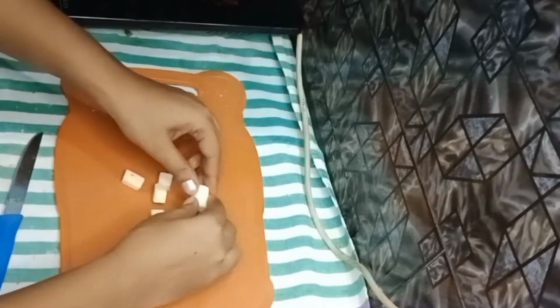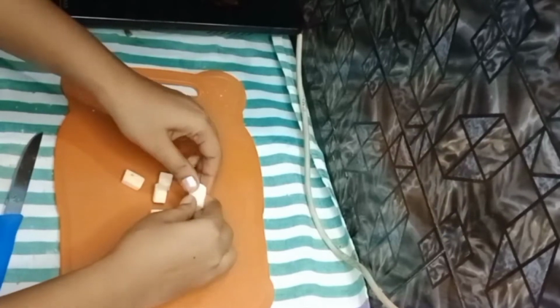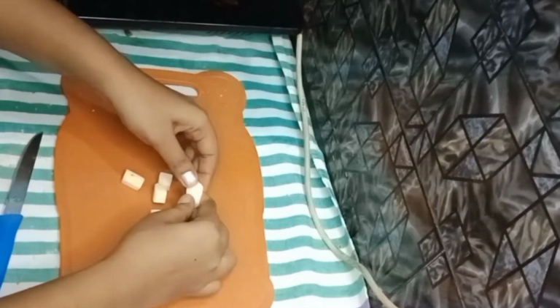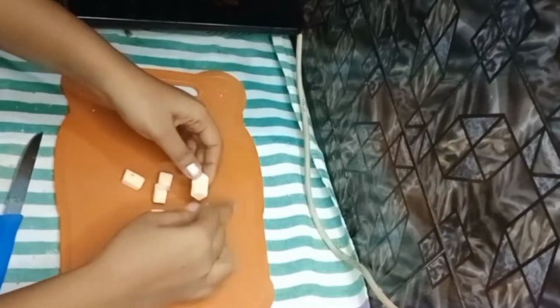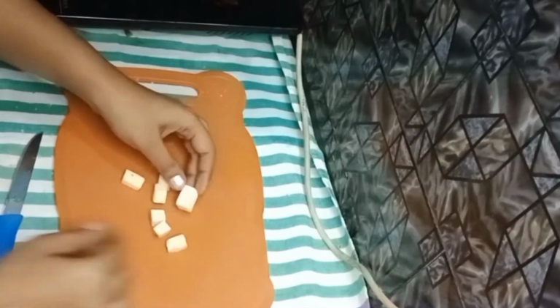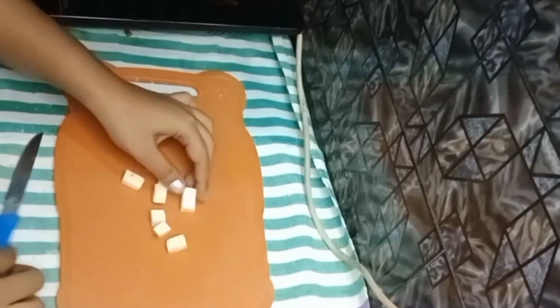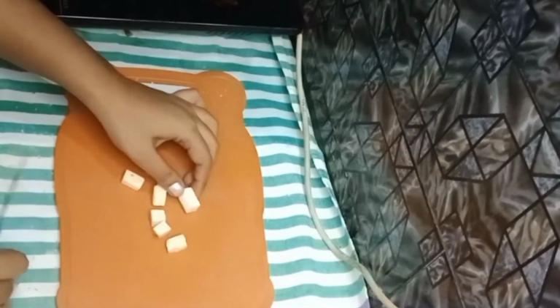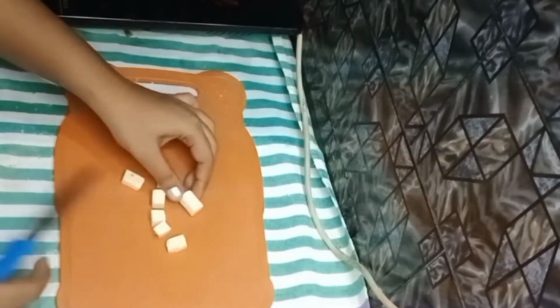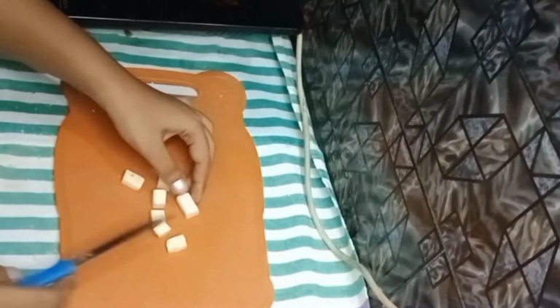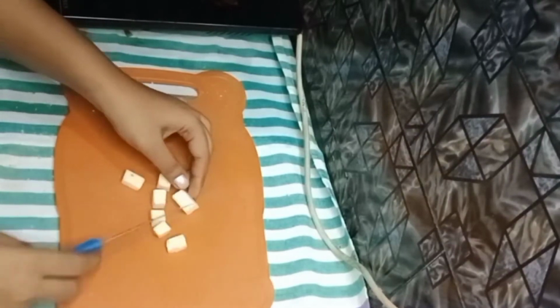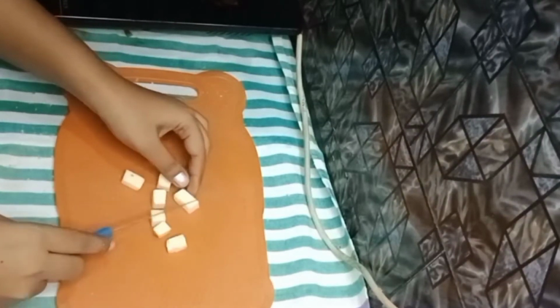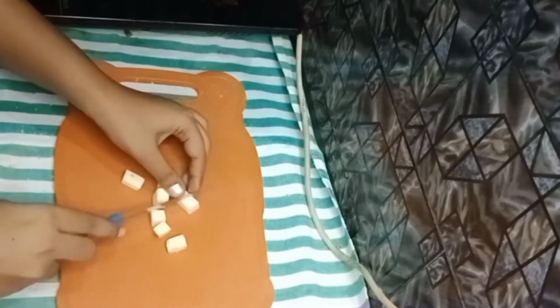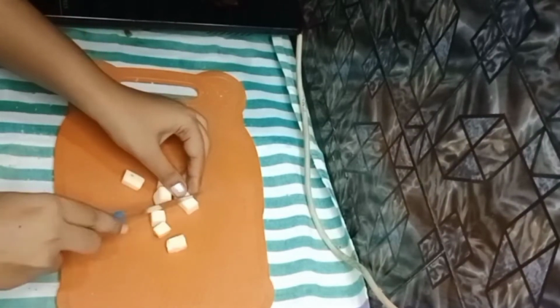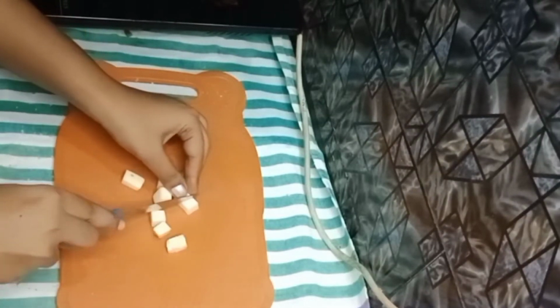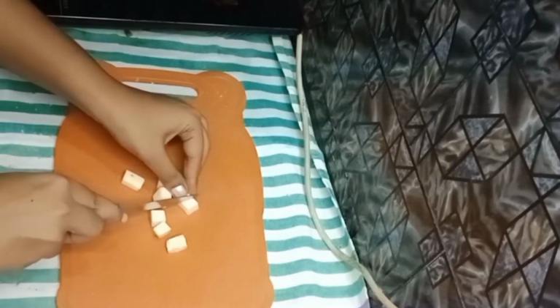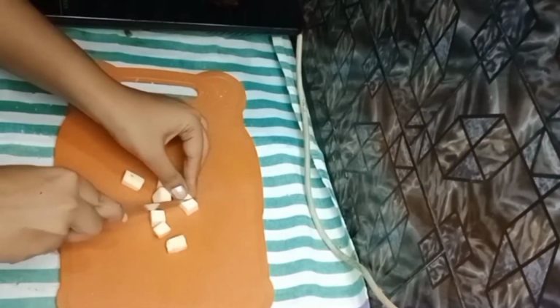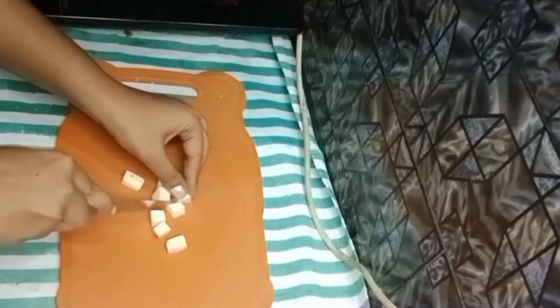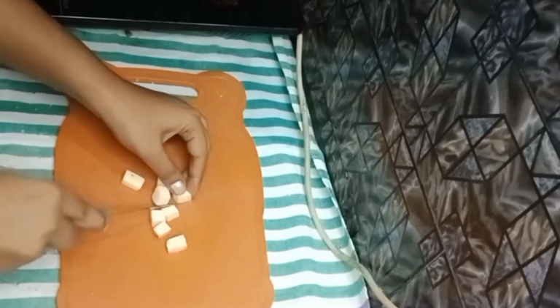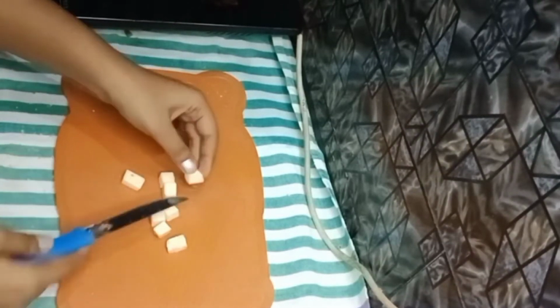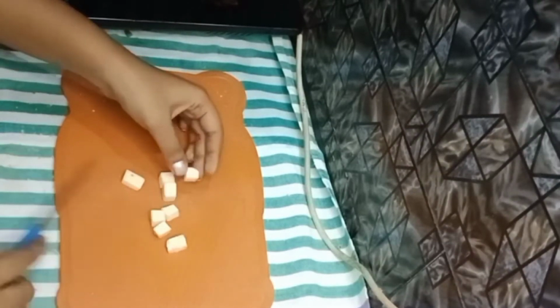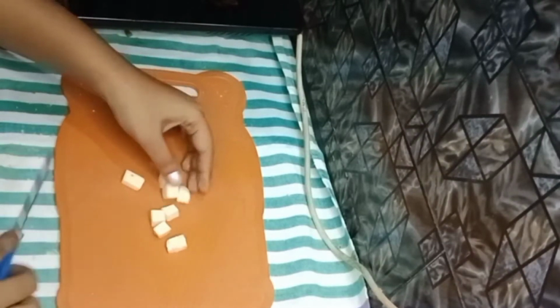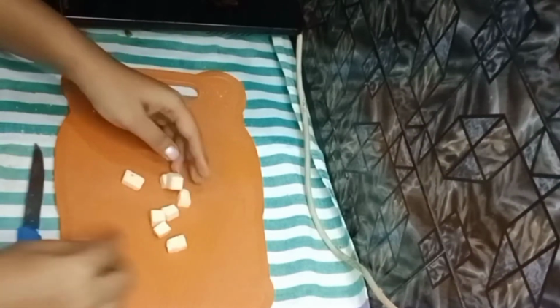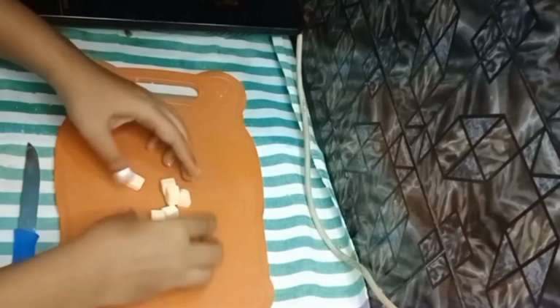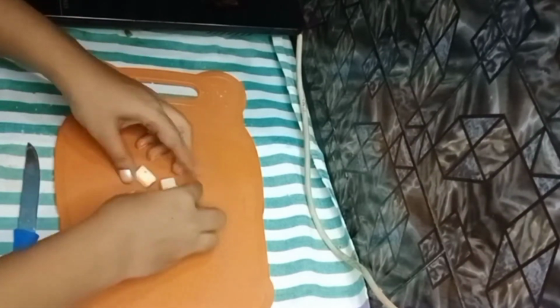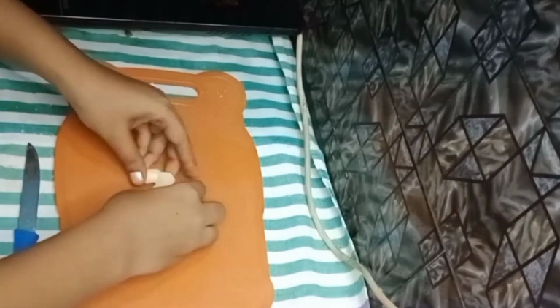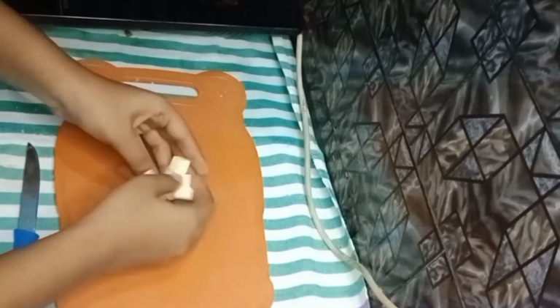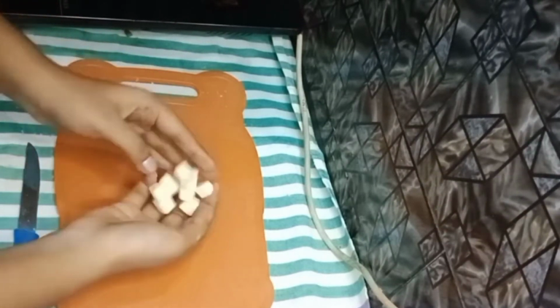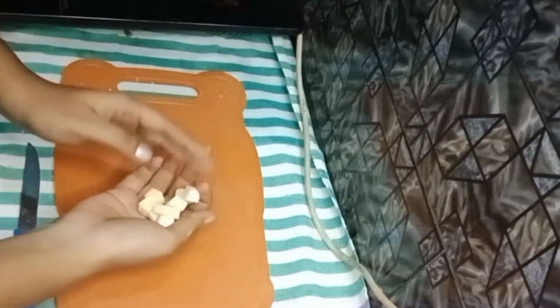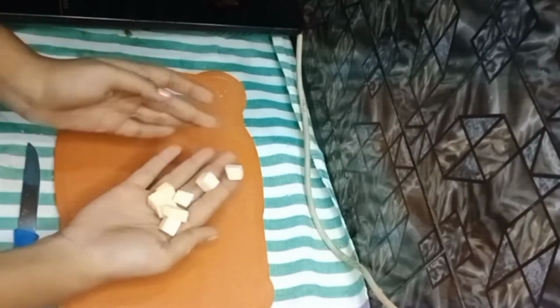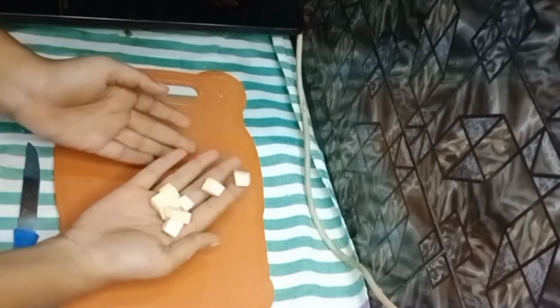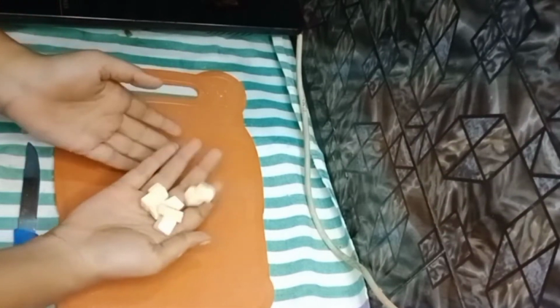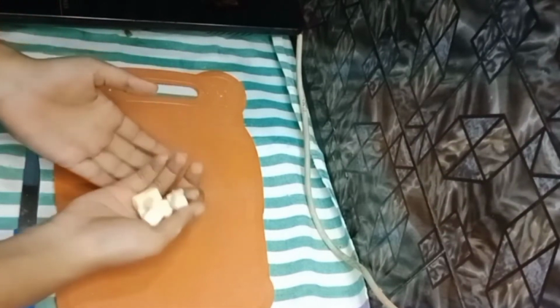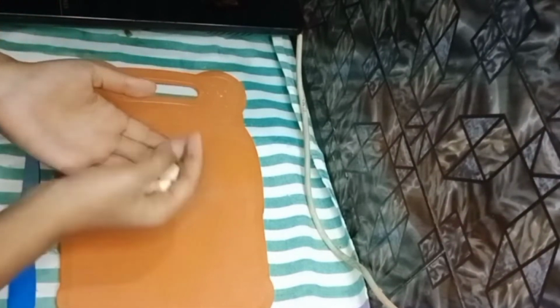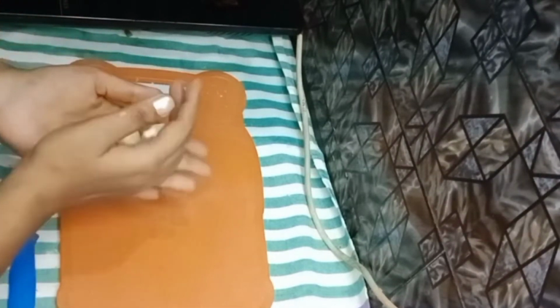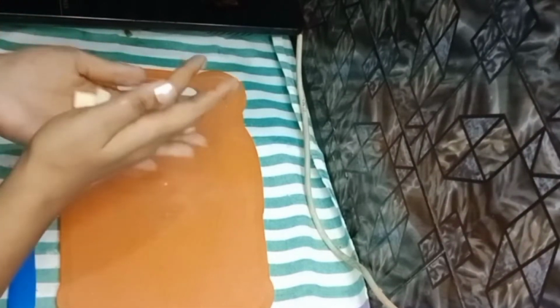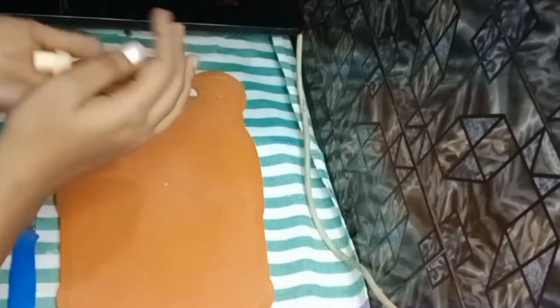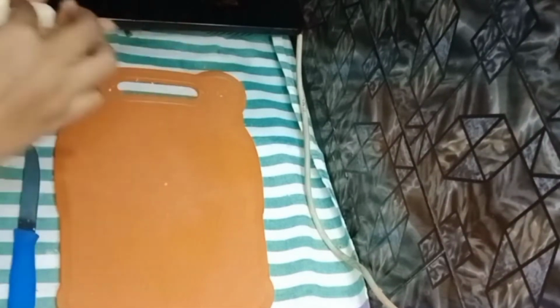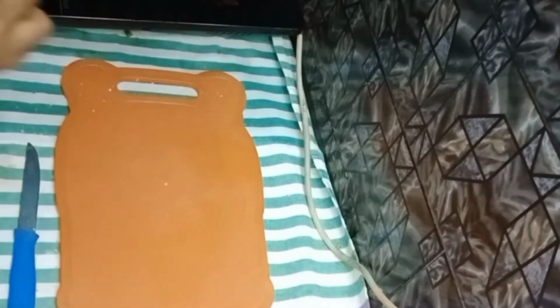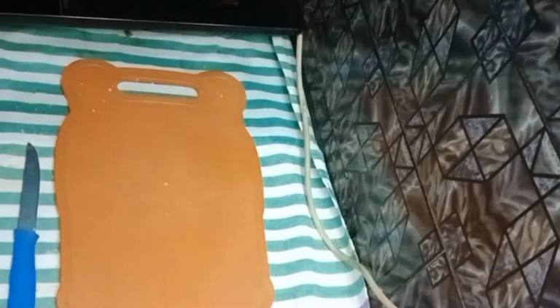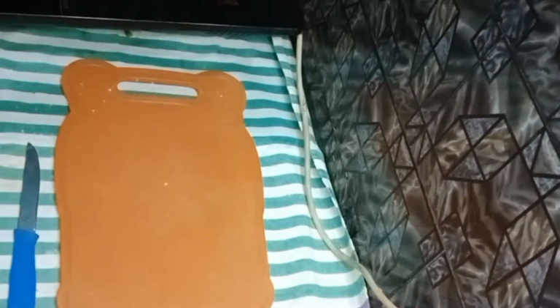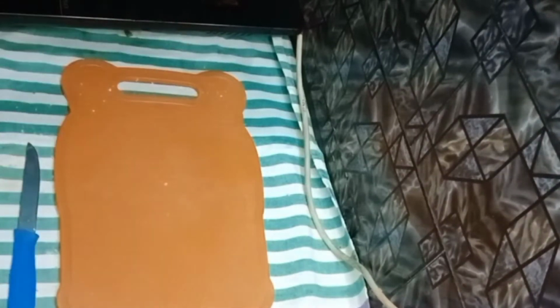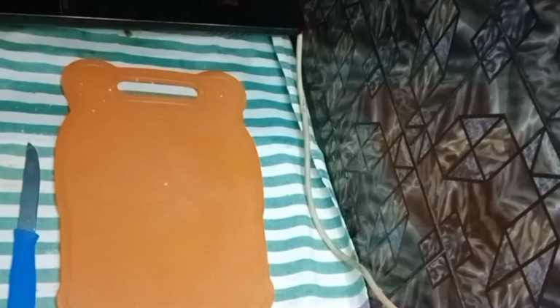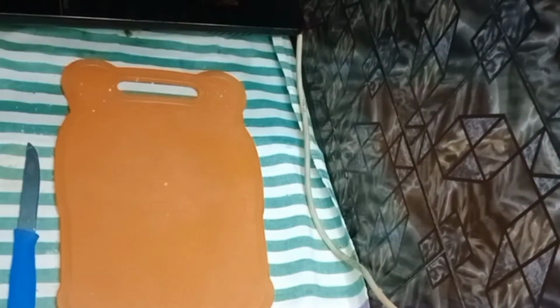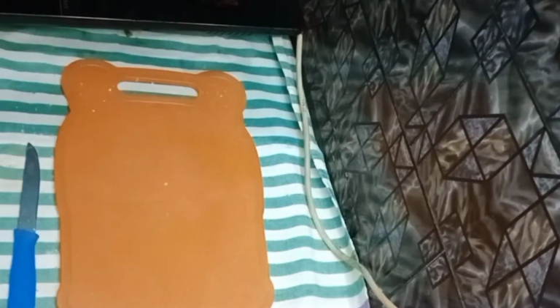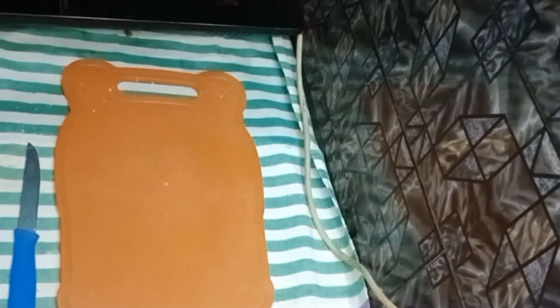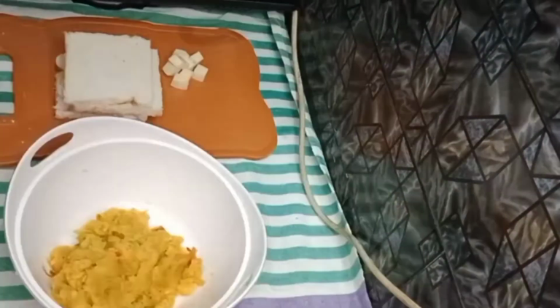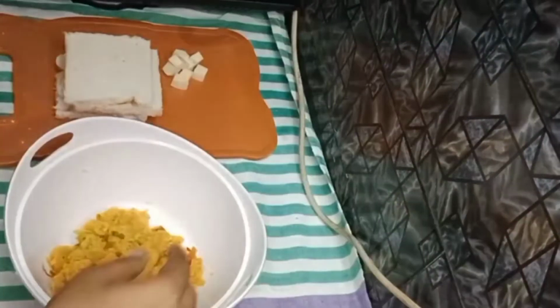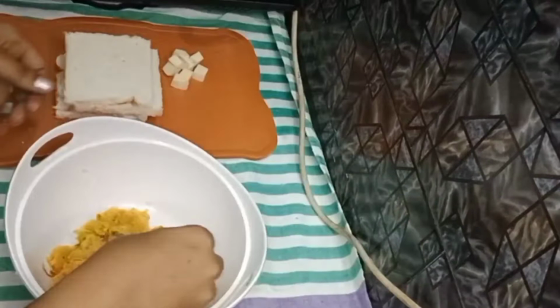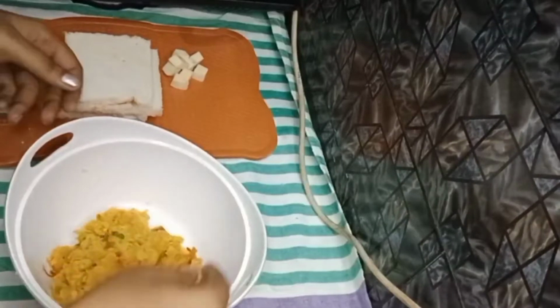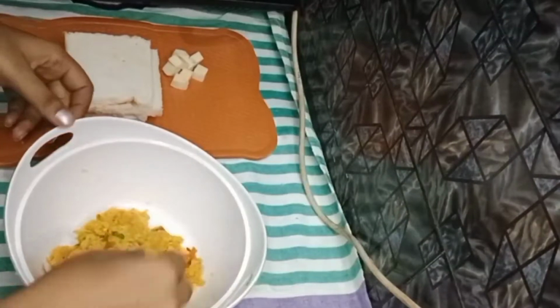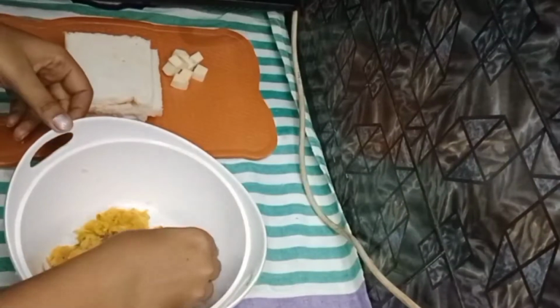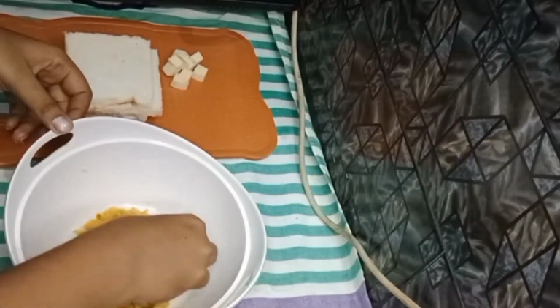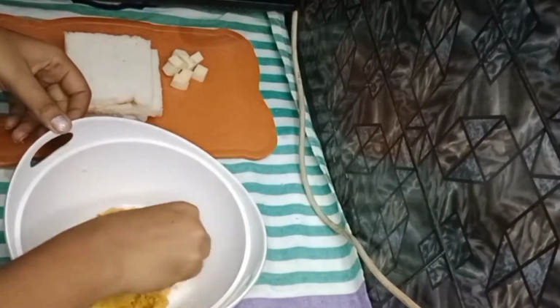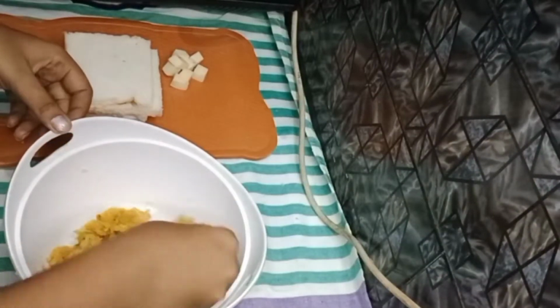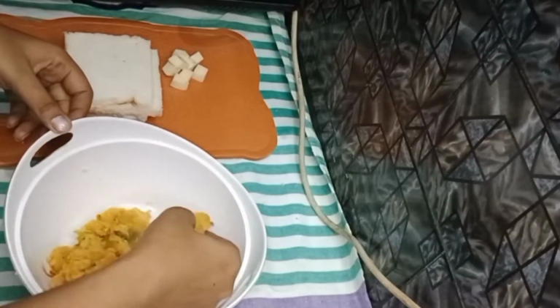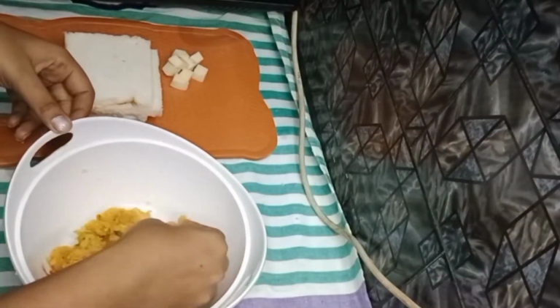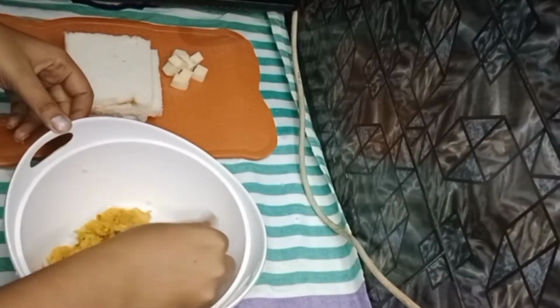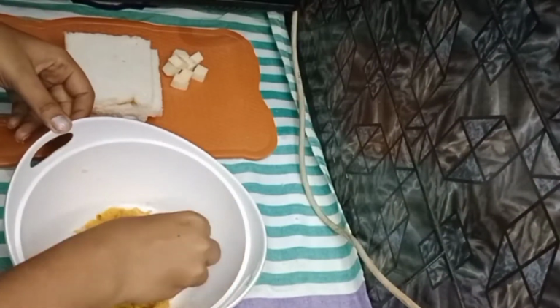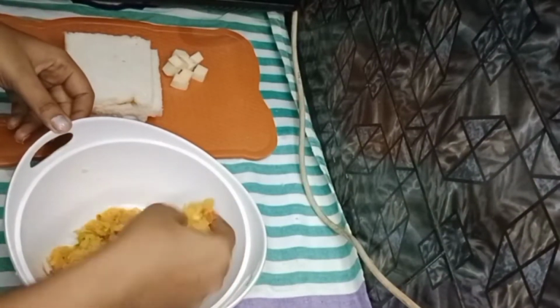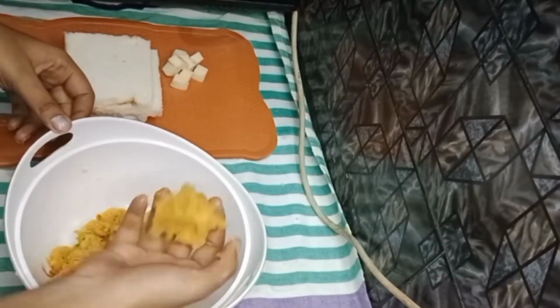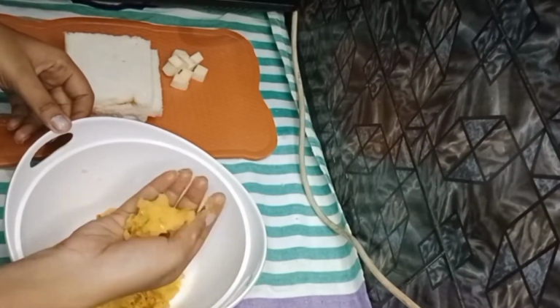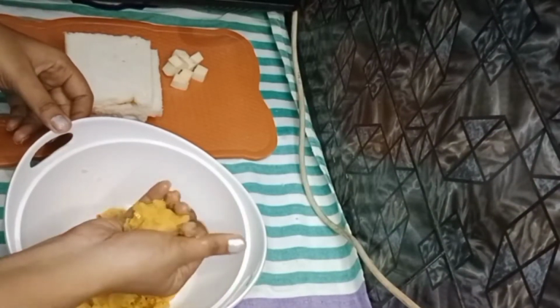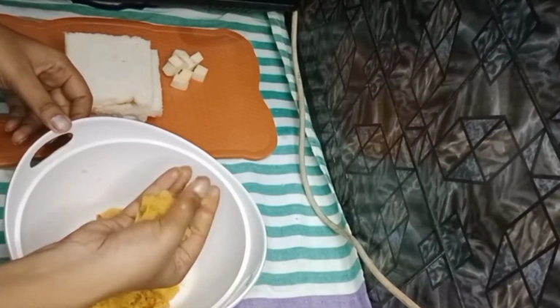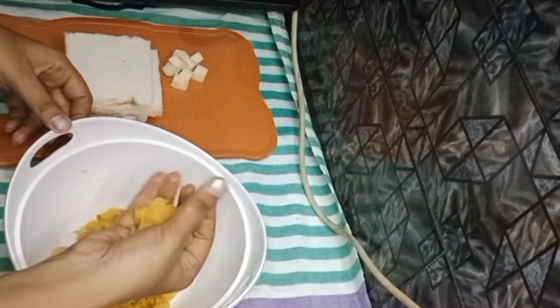We have no mozzarella cheese. We use a lot of cheese, but we have no cheese right now.